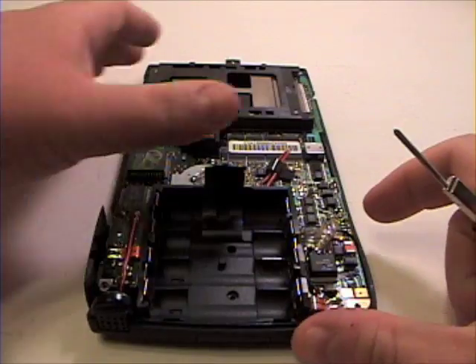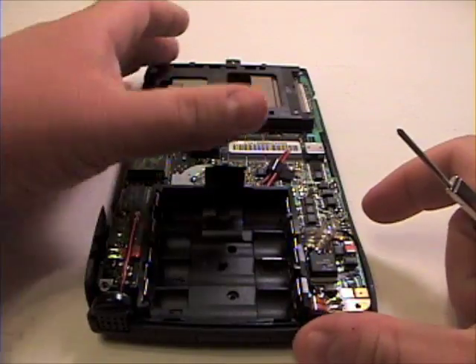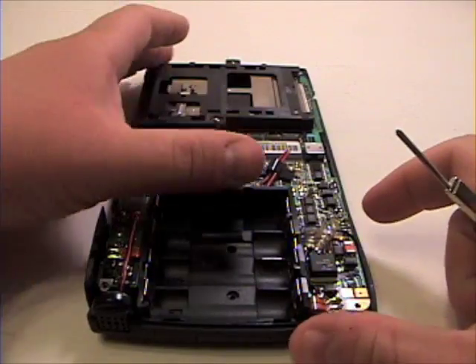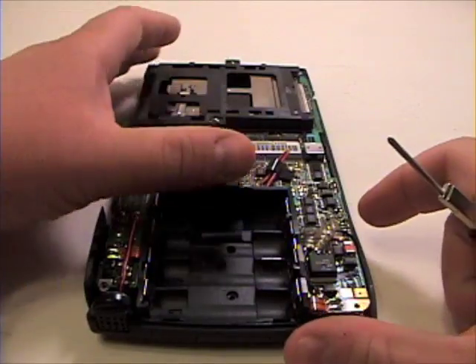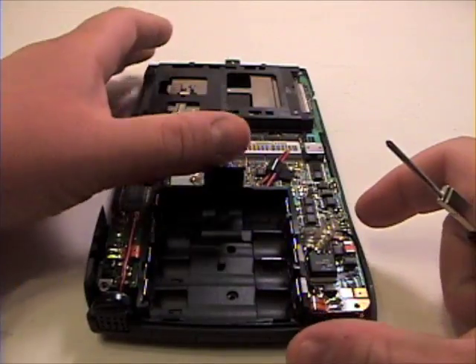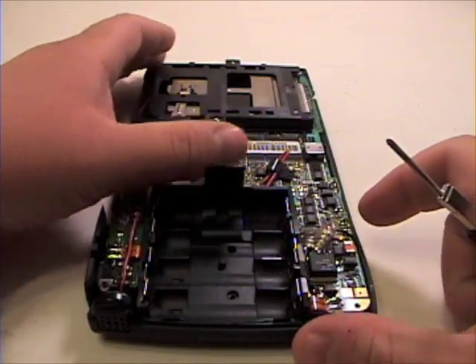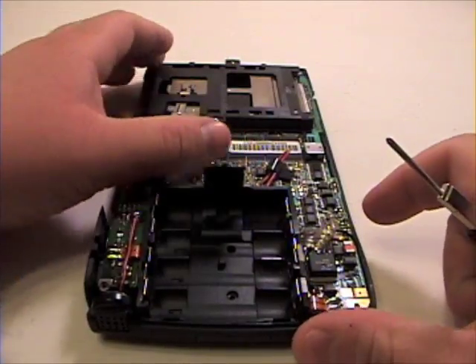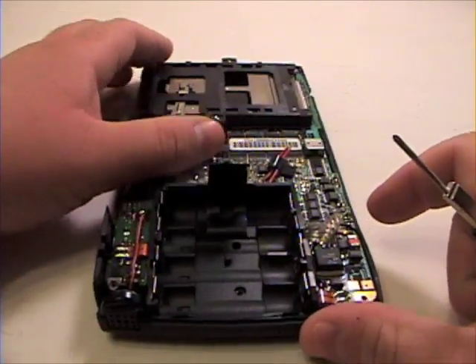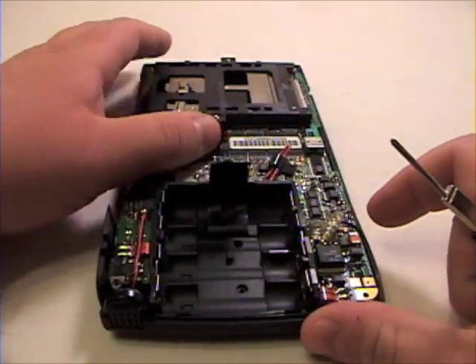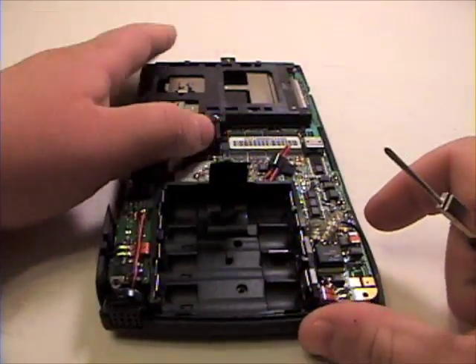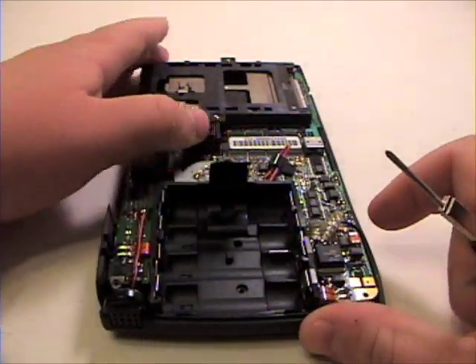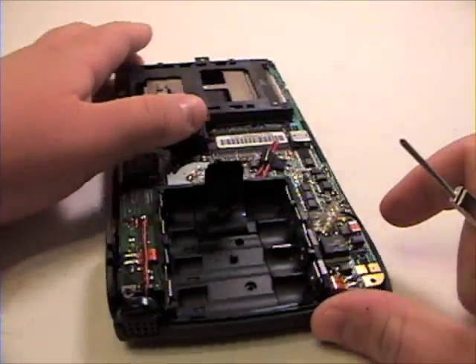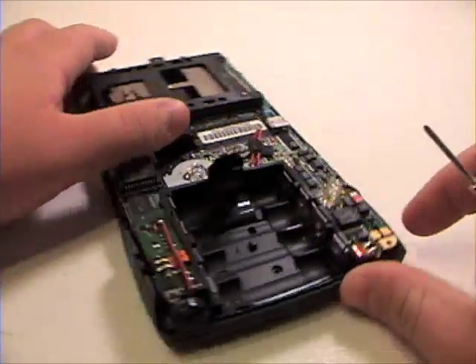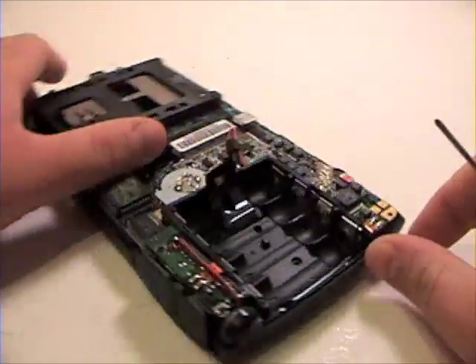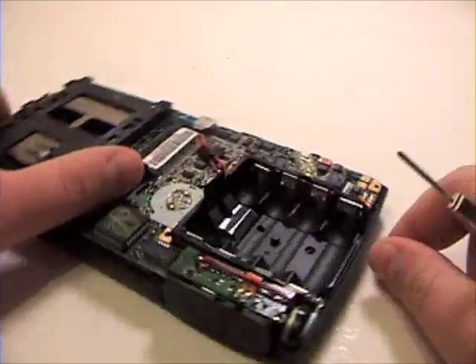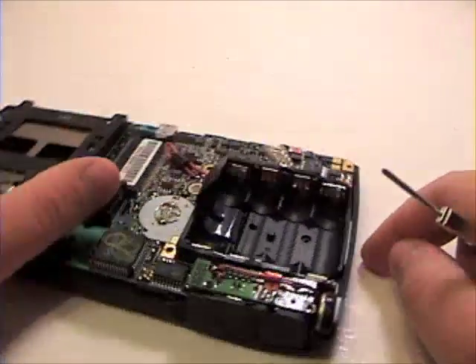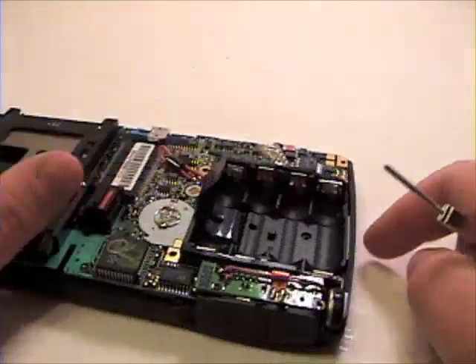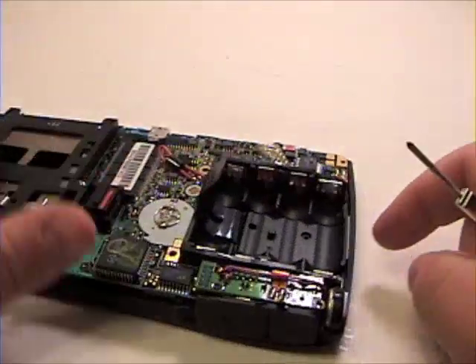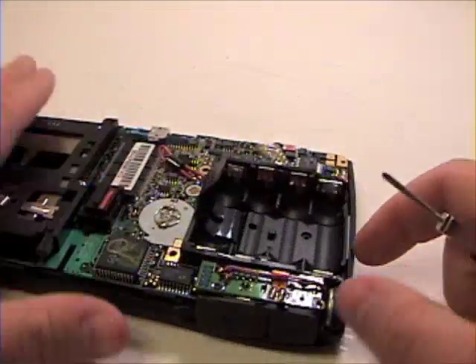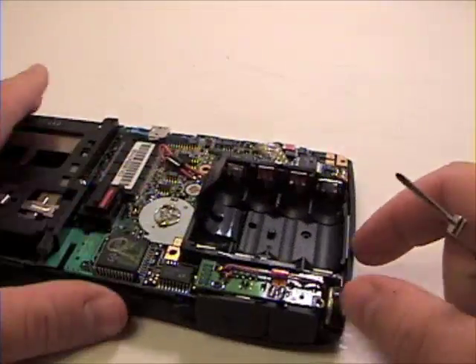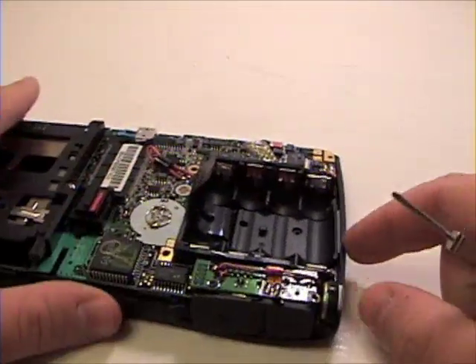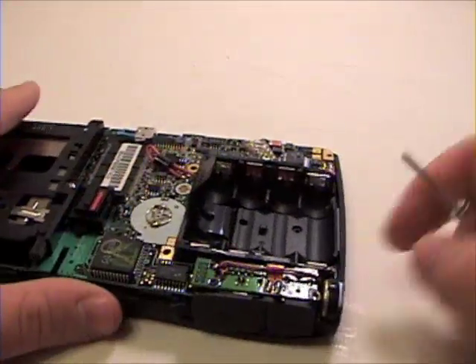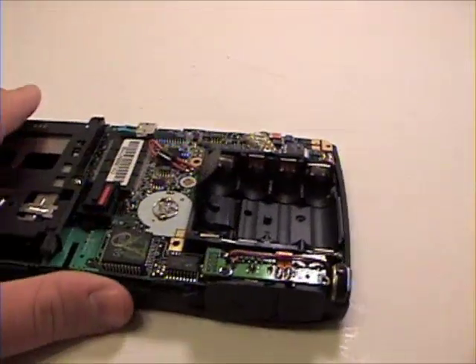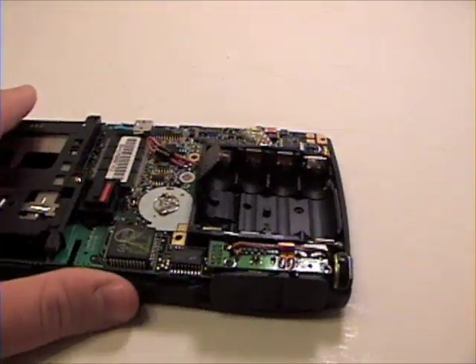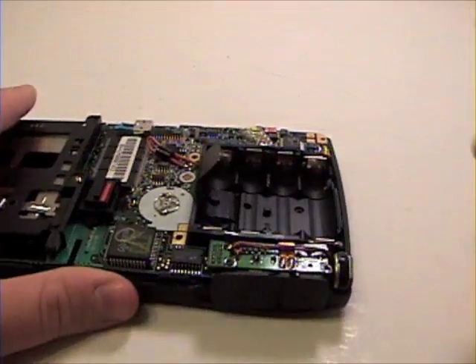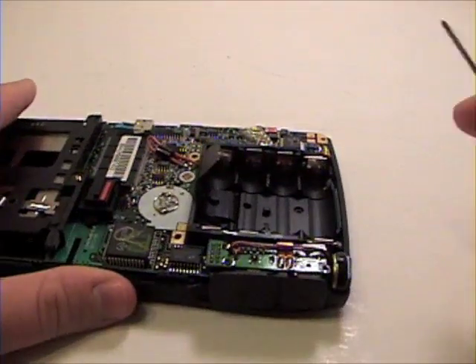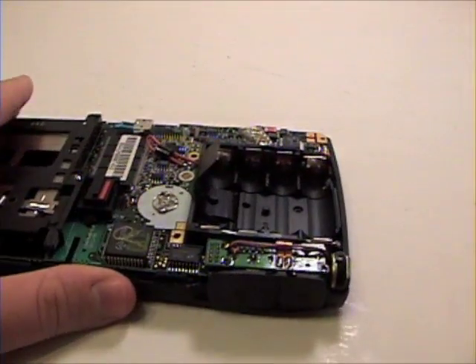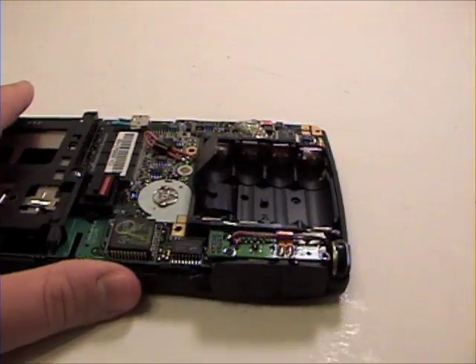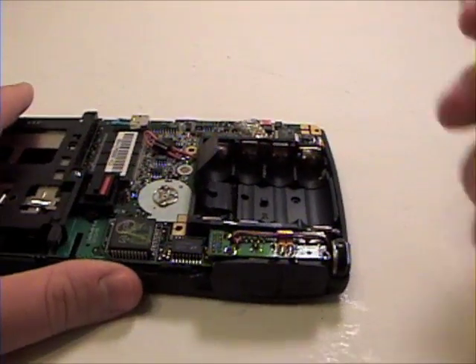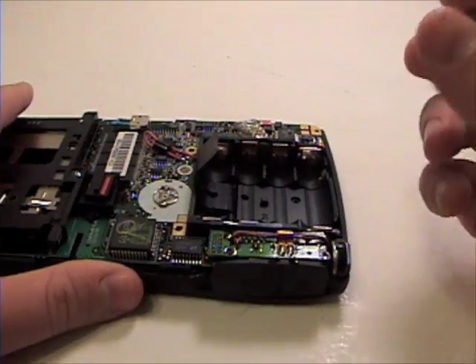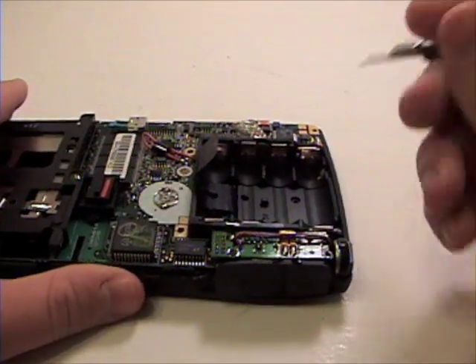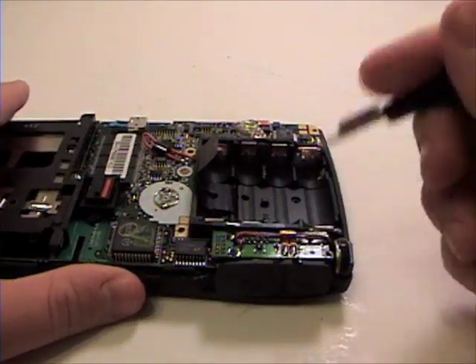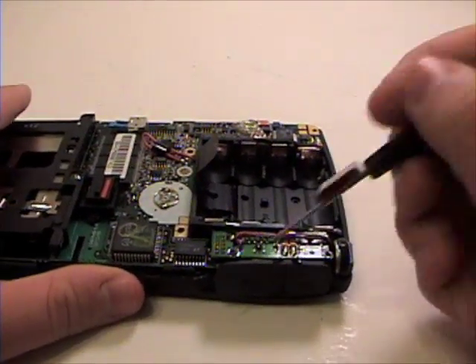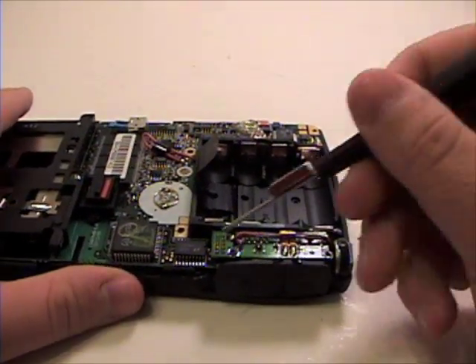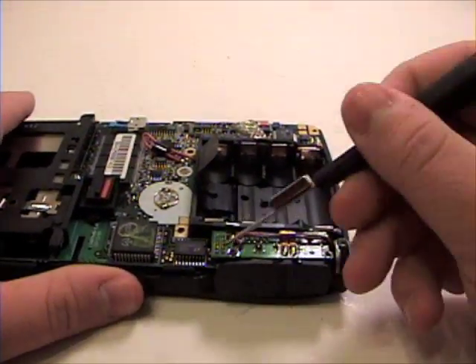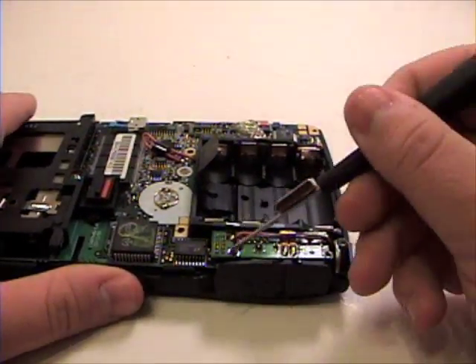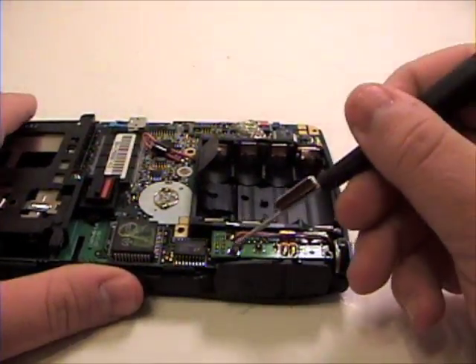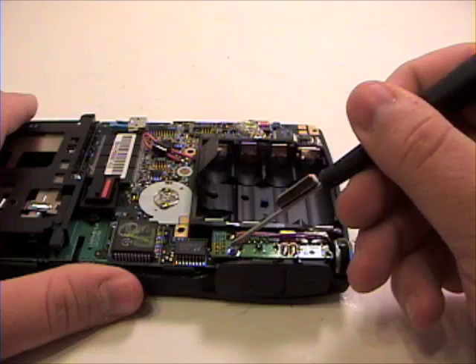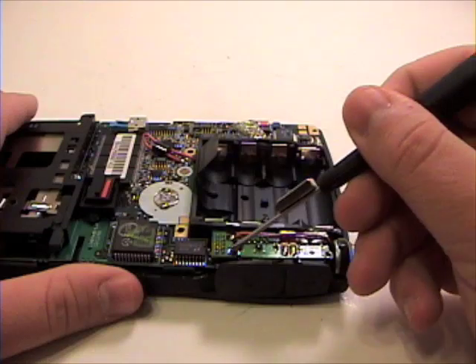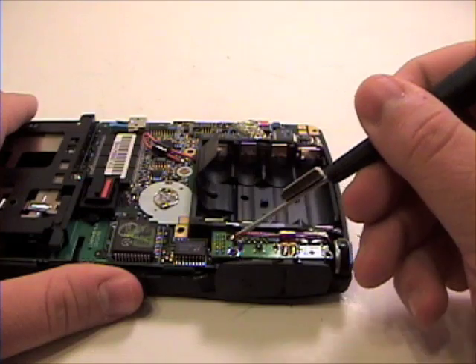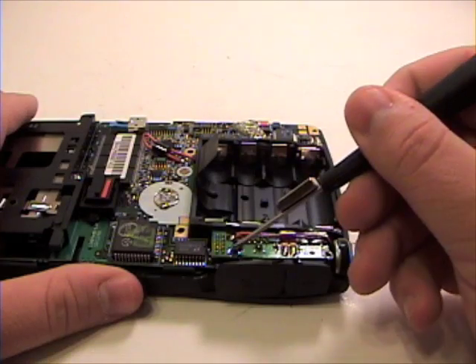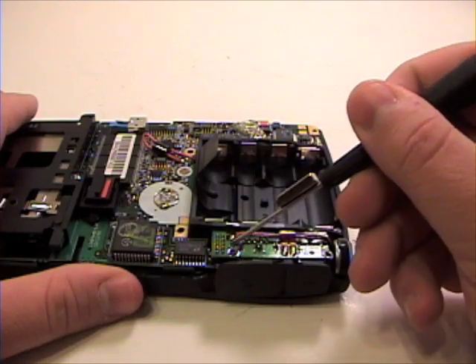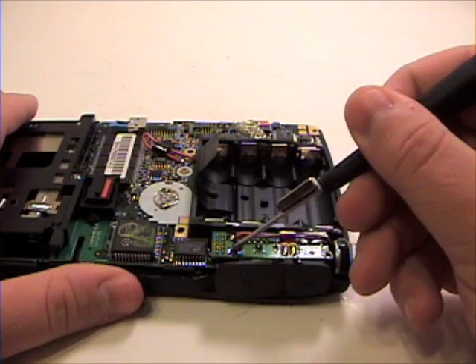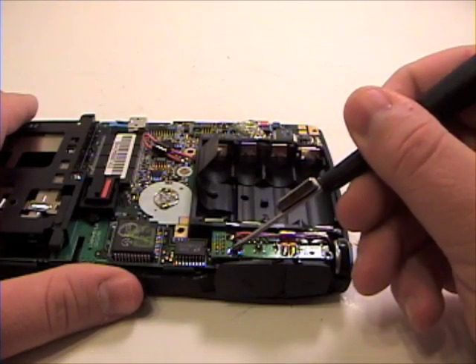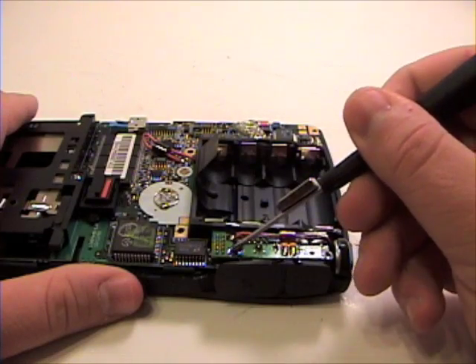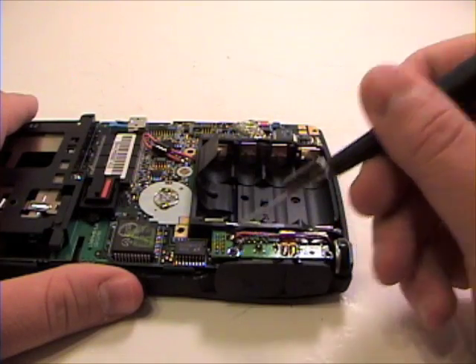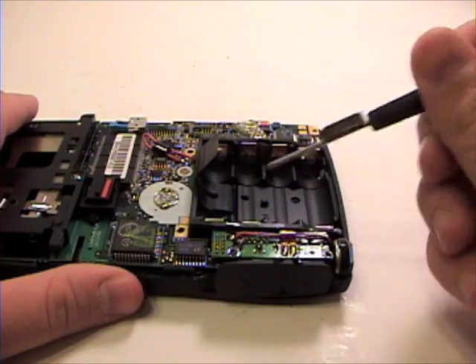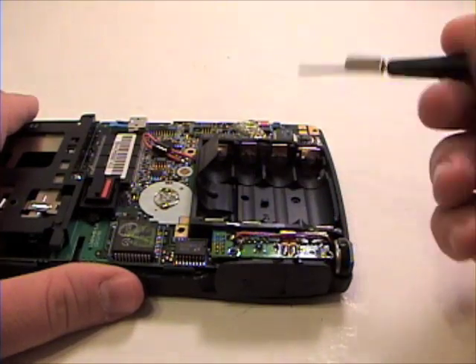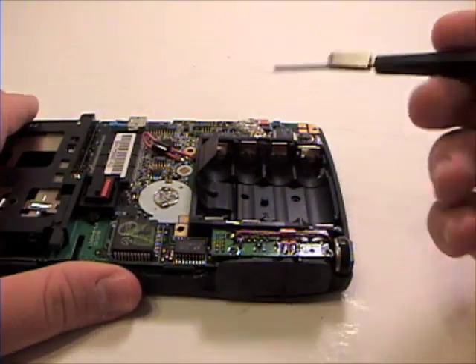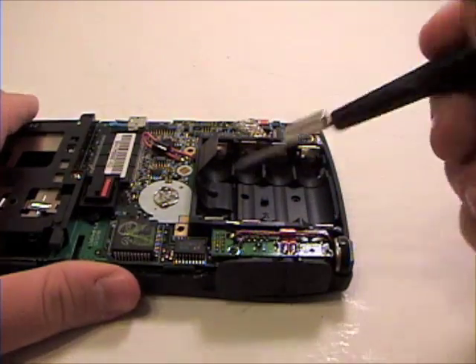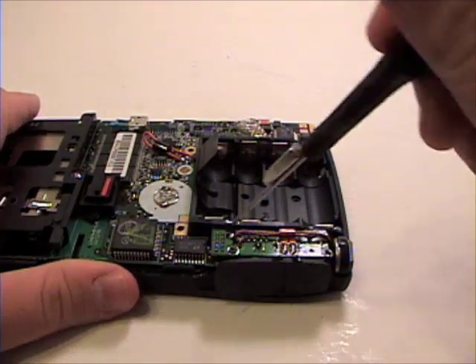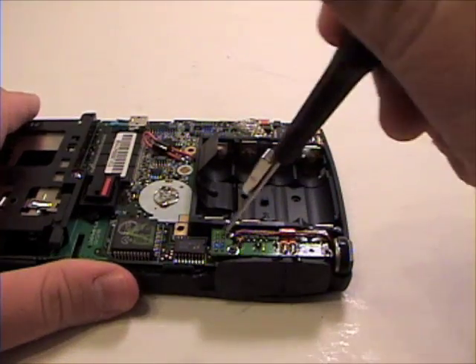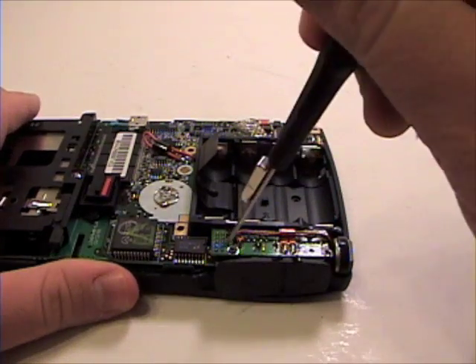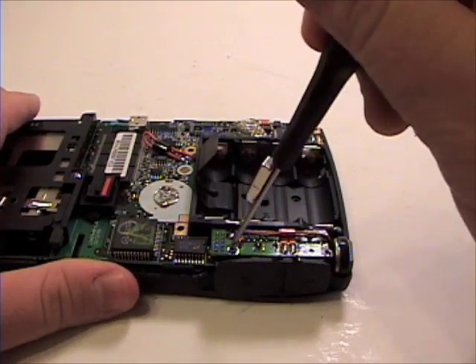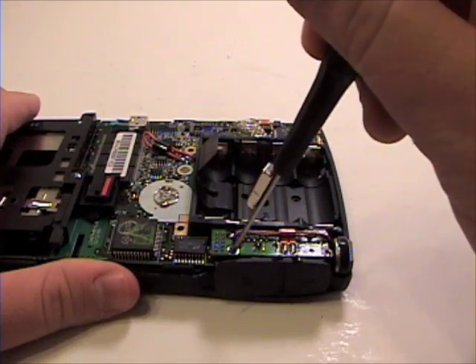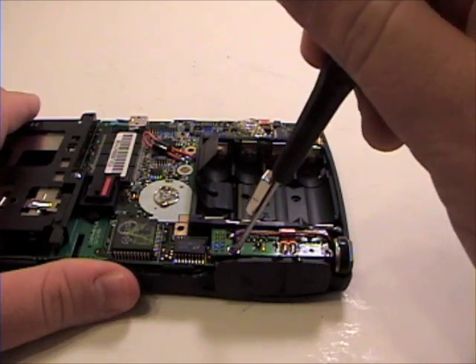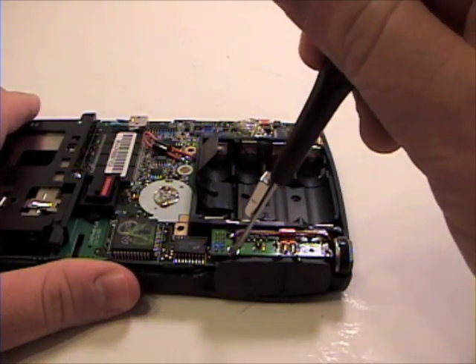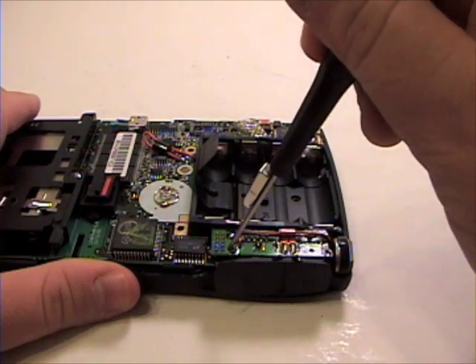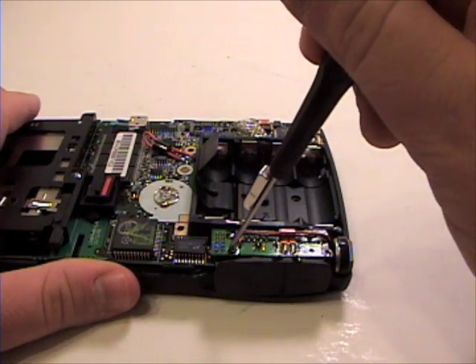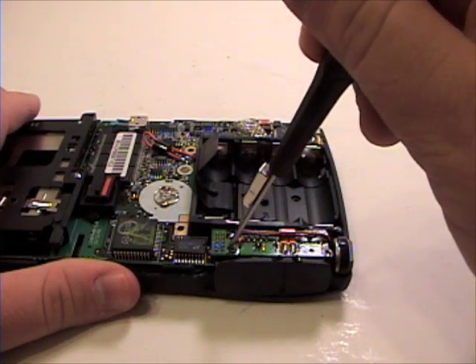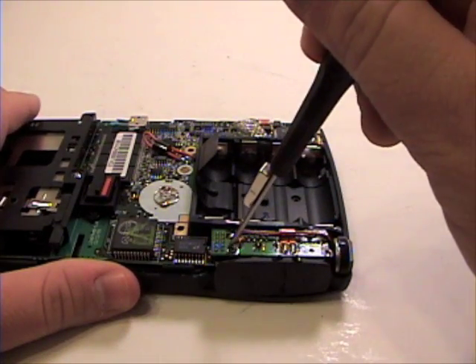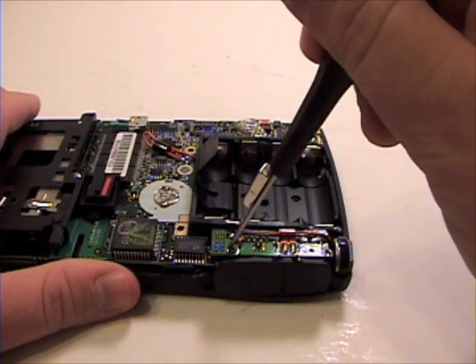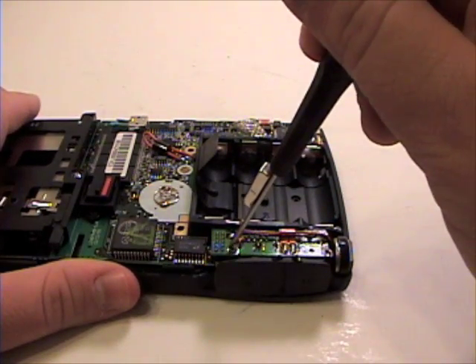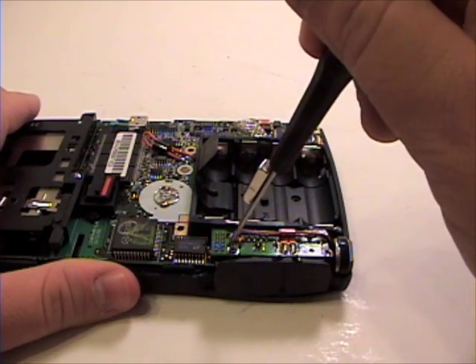Once that's complete, grab your Phillips head screwdriver and remove the Phillips head screws from the logic board.